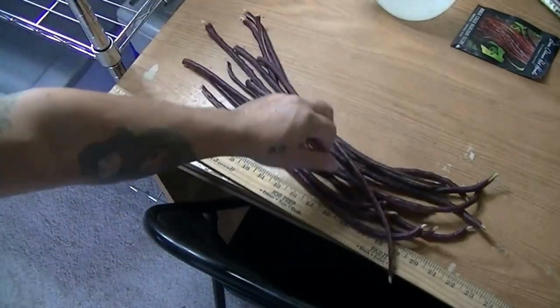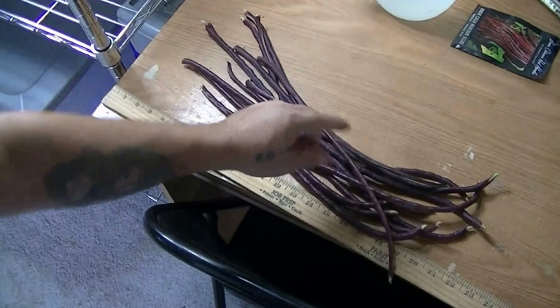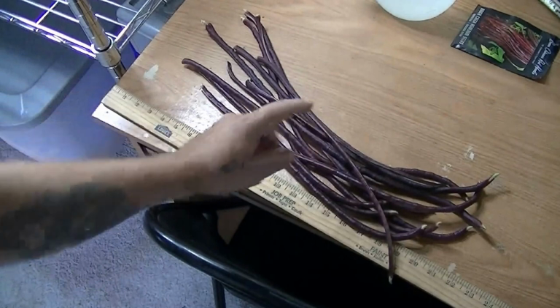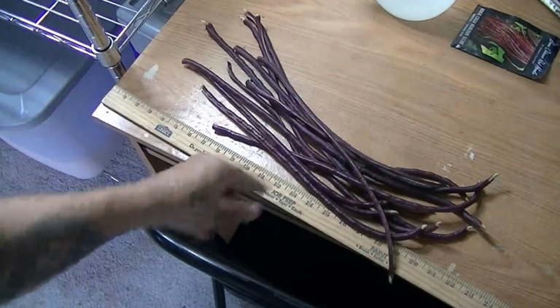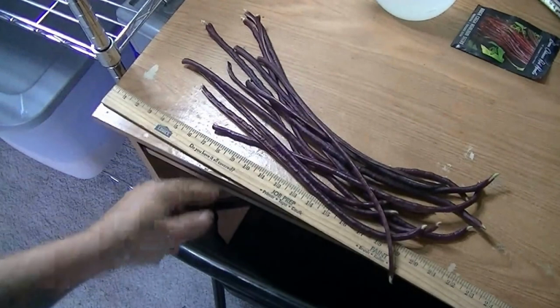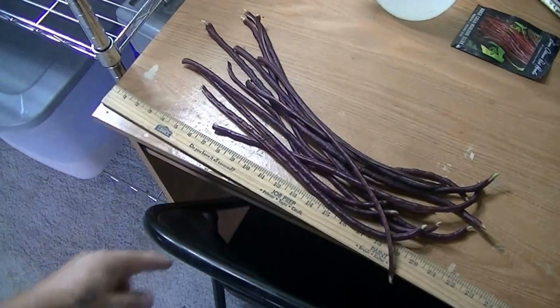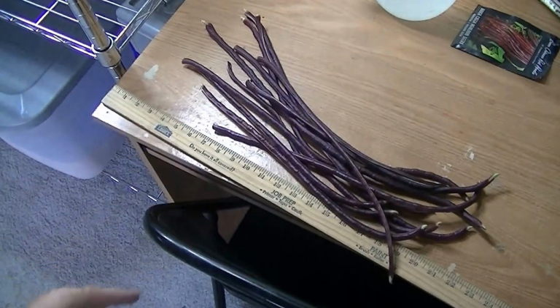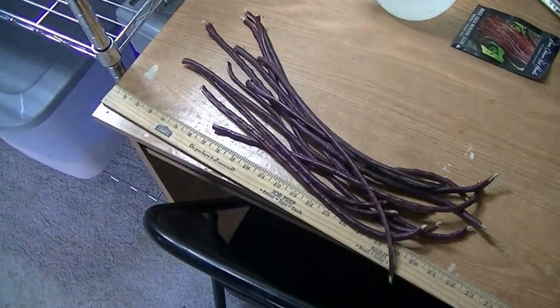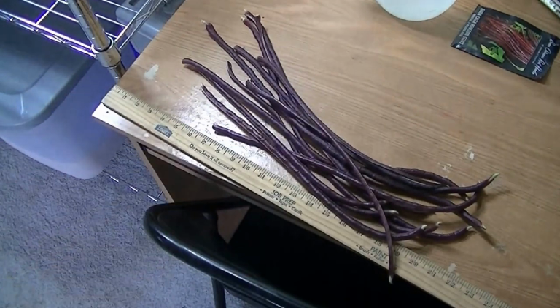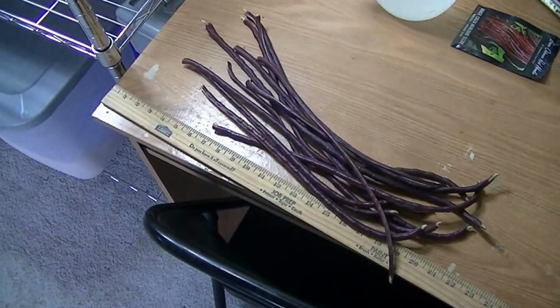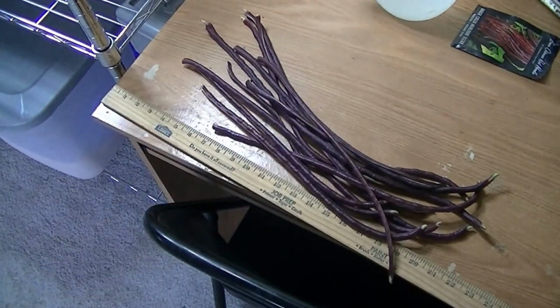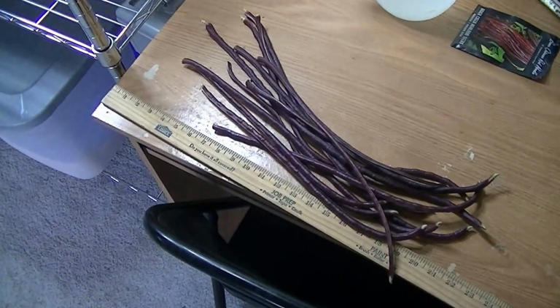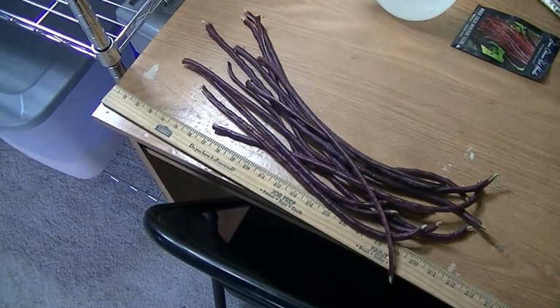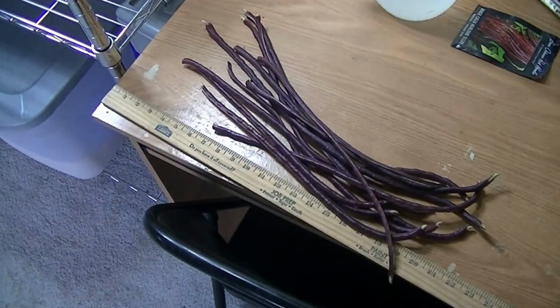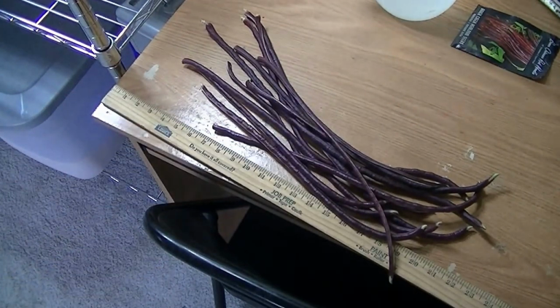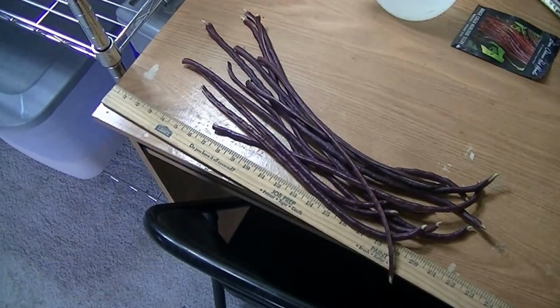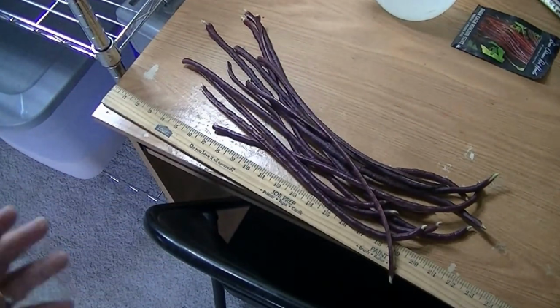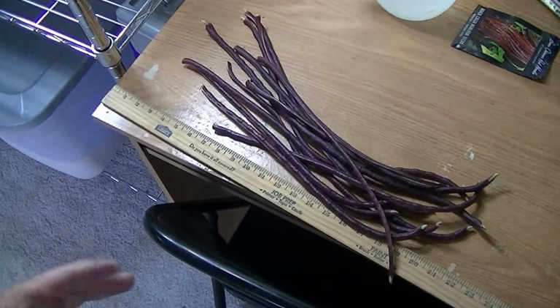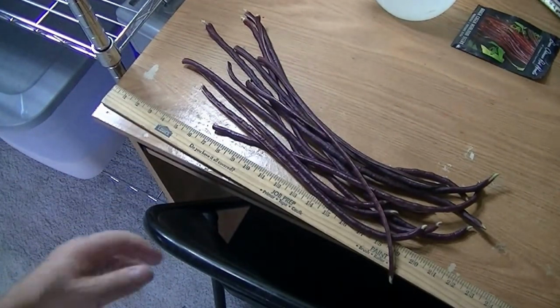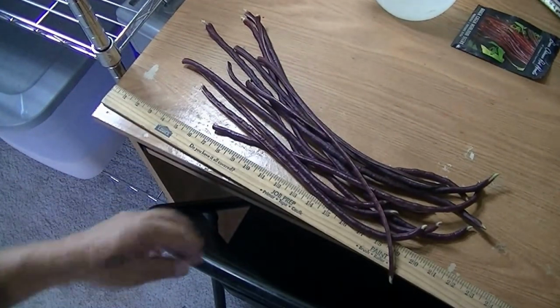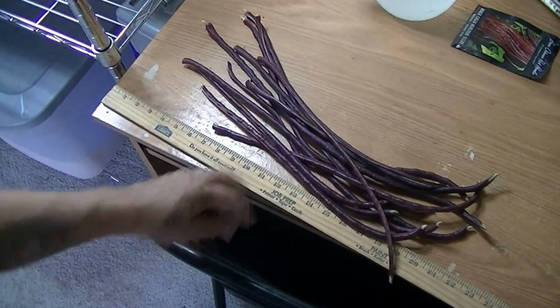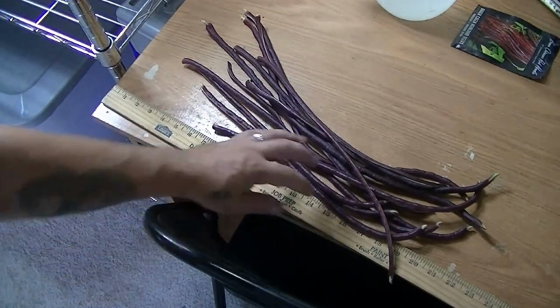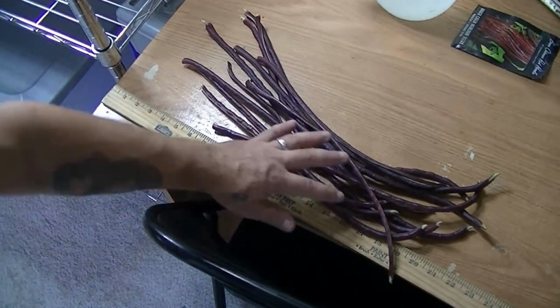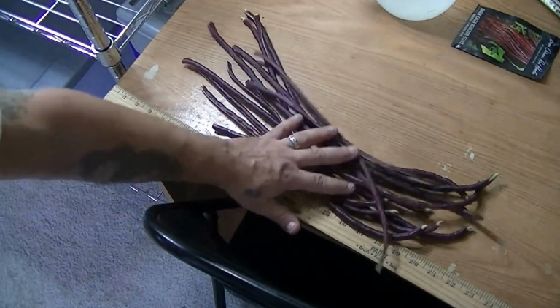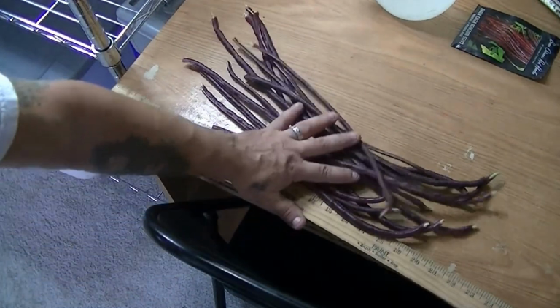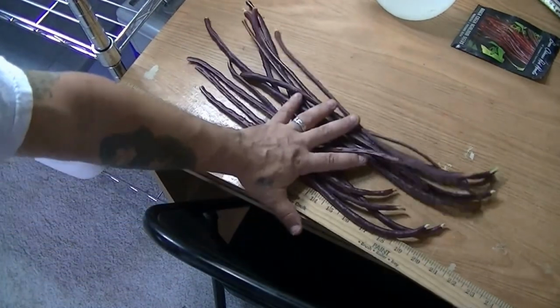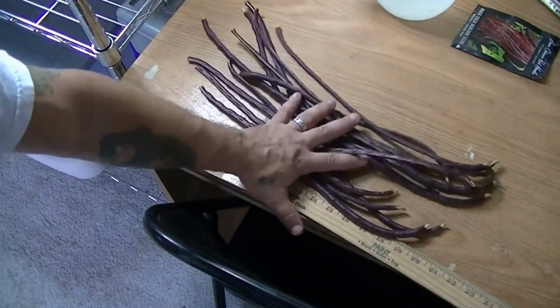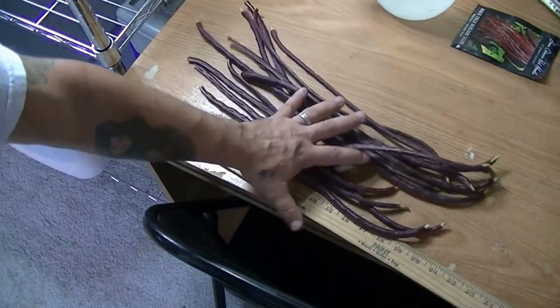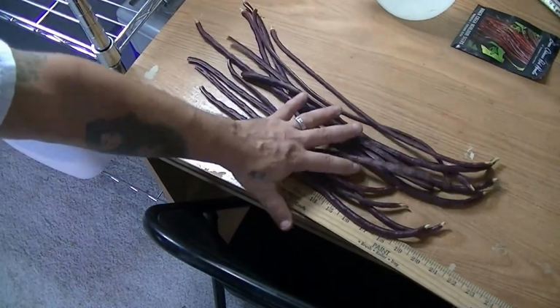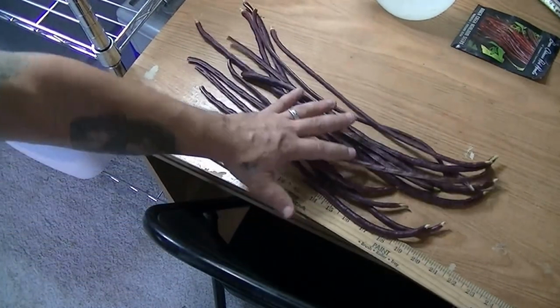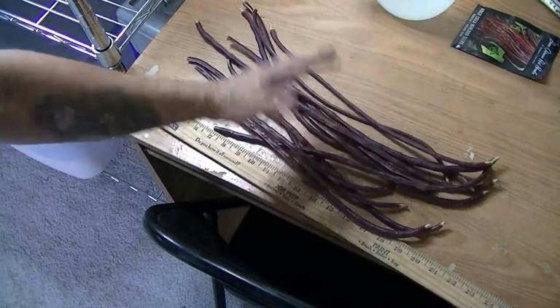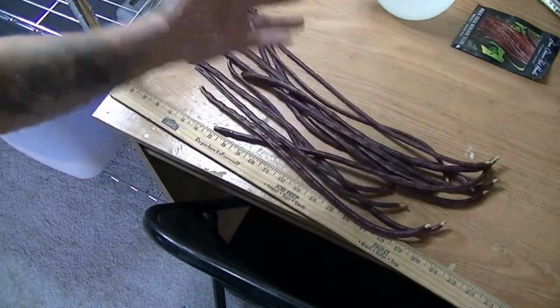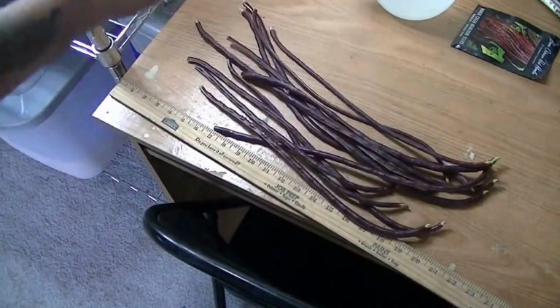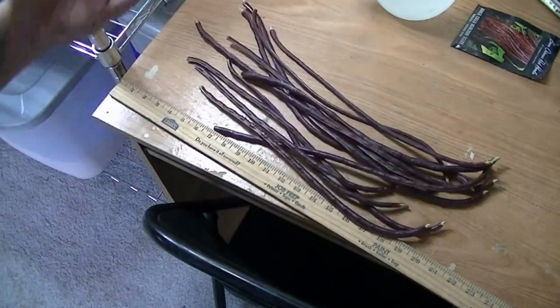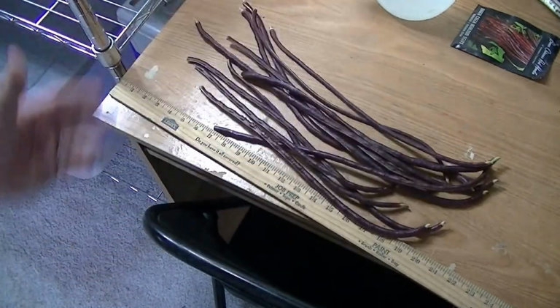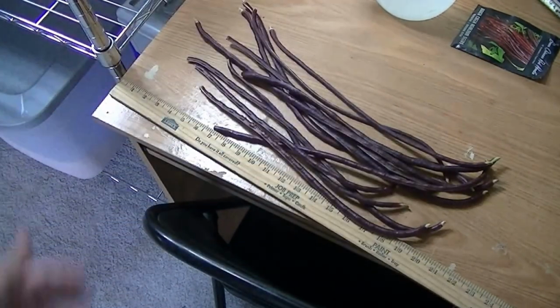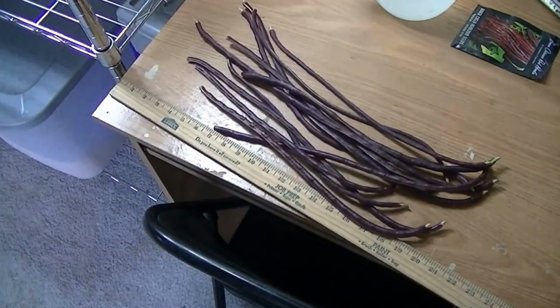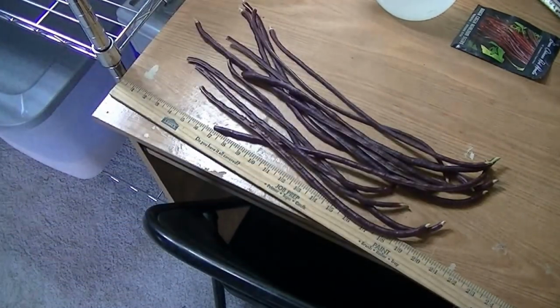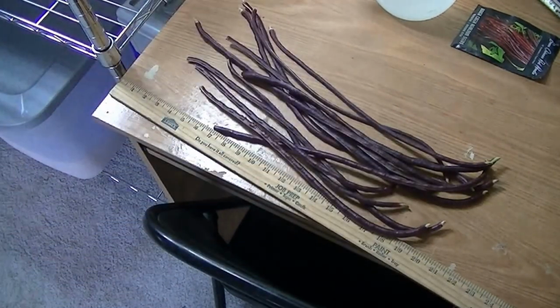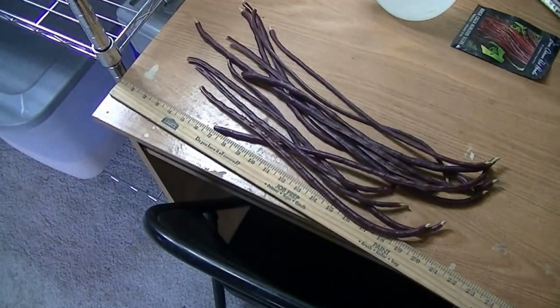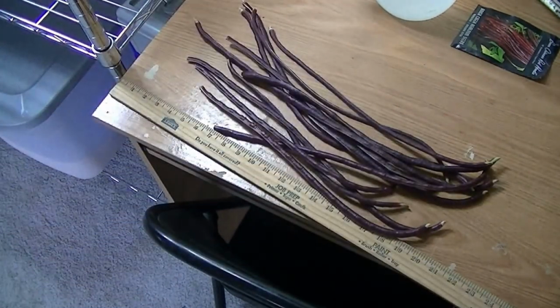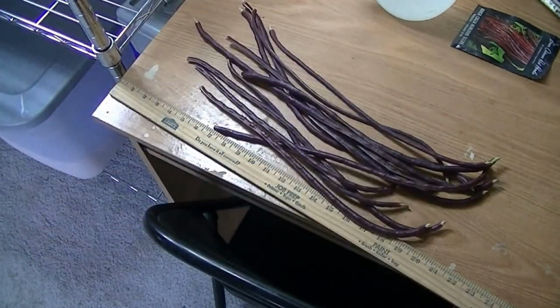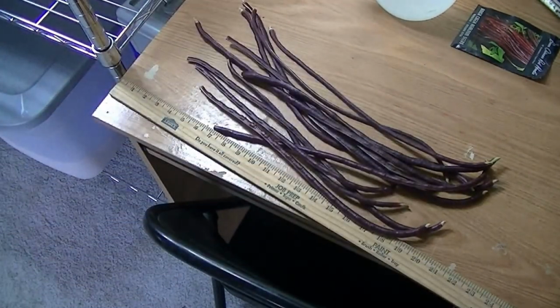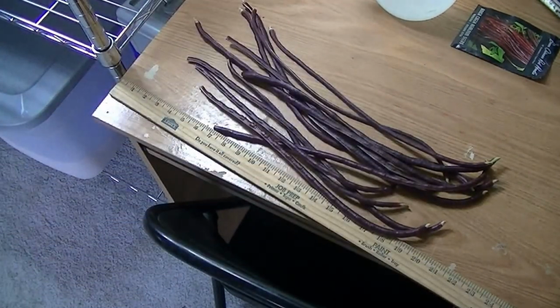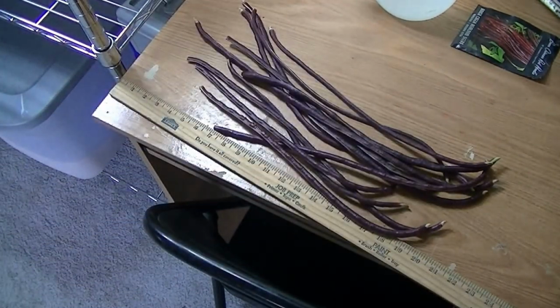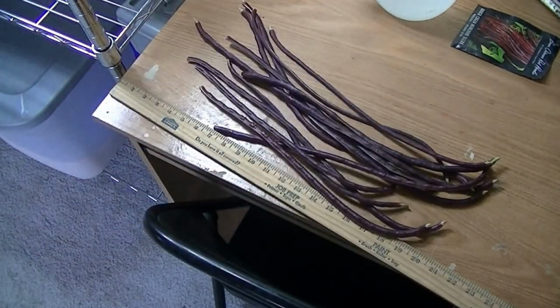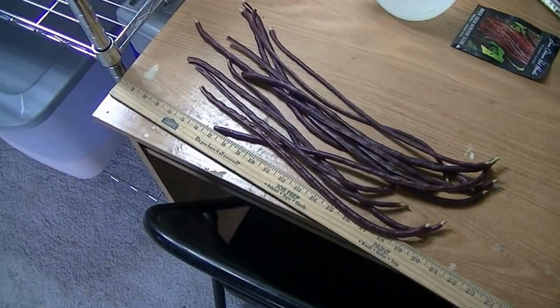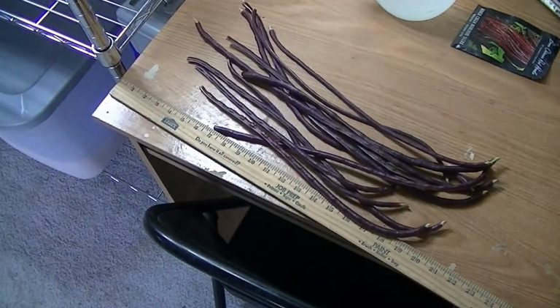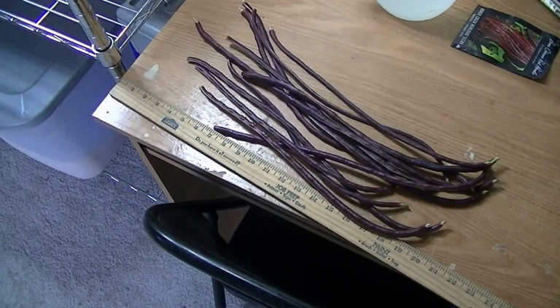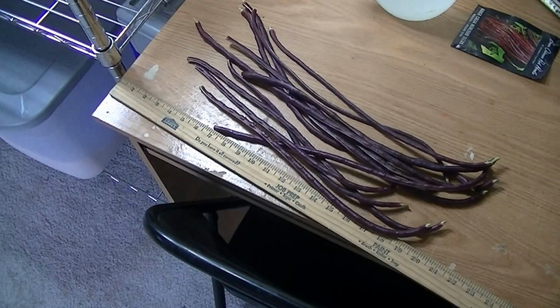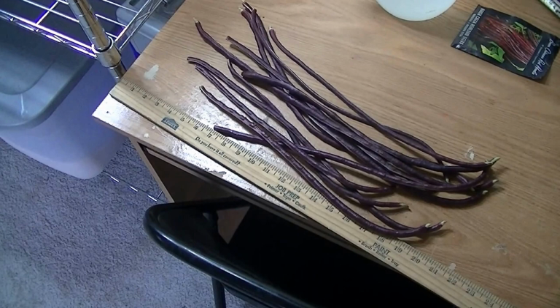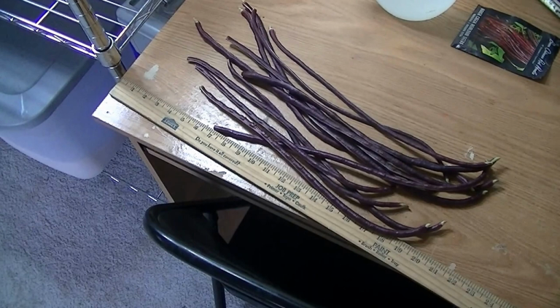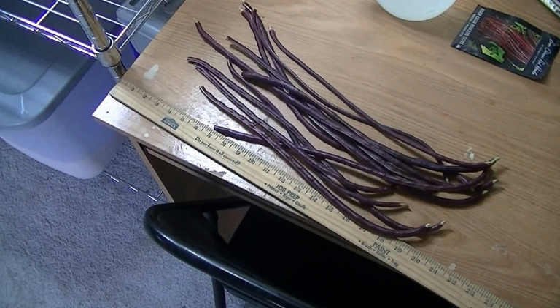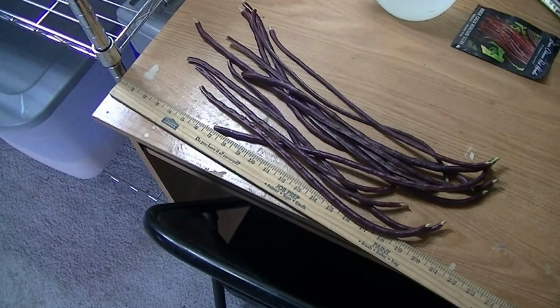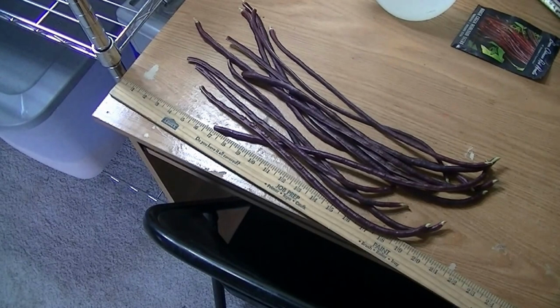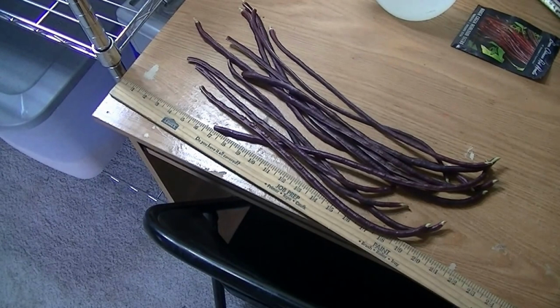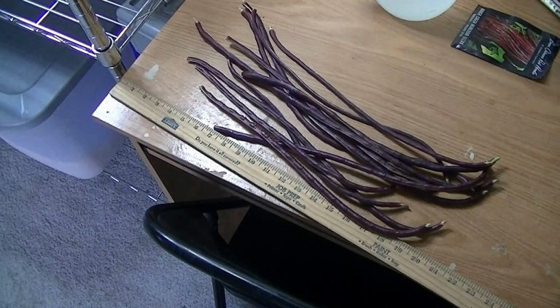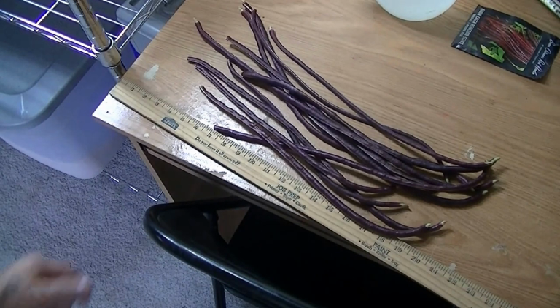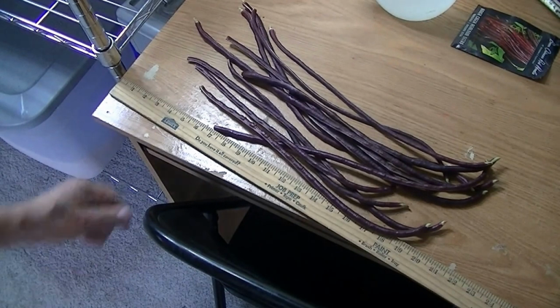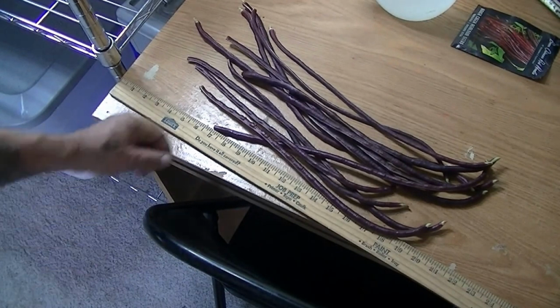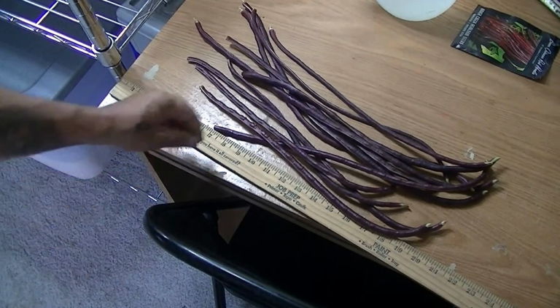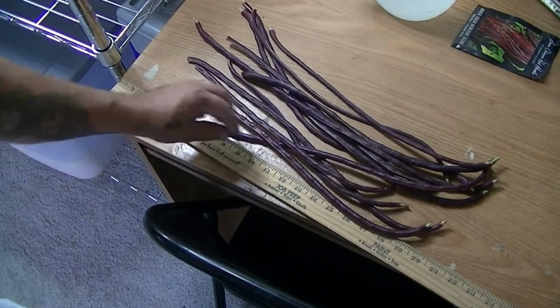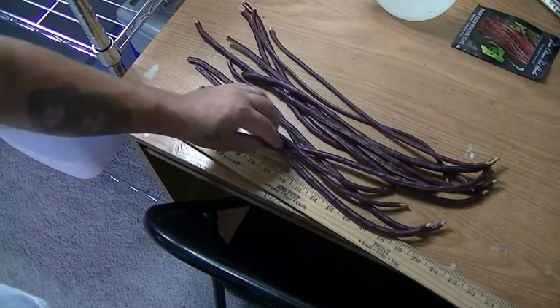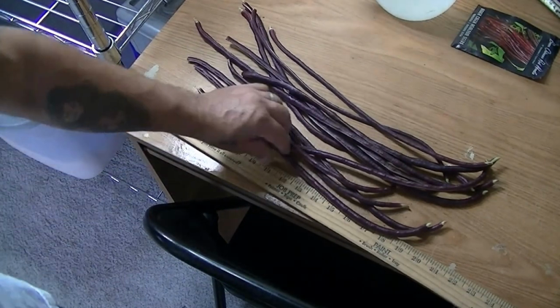We did cut some up the other day, put them in a stir fry, and I tell you what, they taste good. Just like a nice fresh bean.